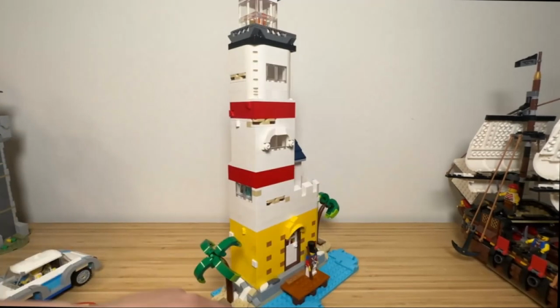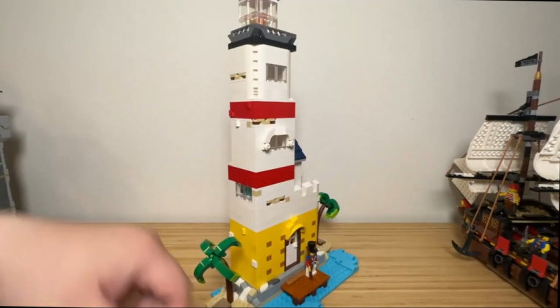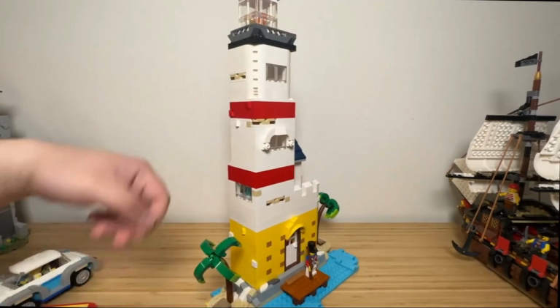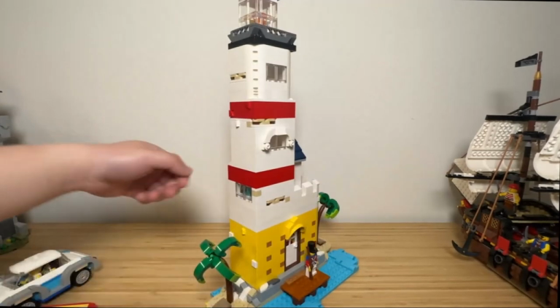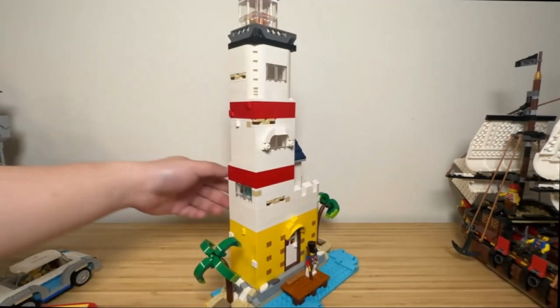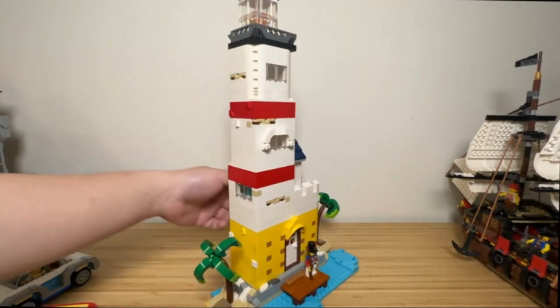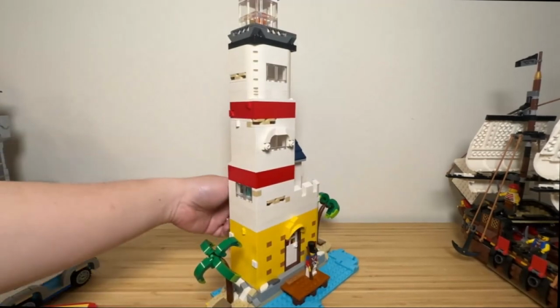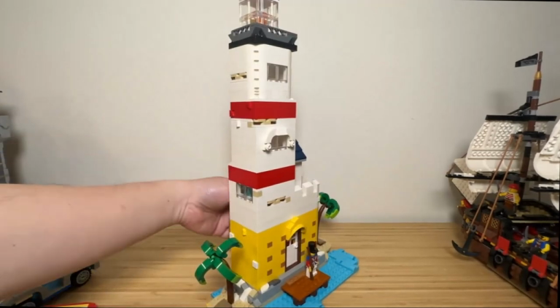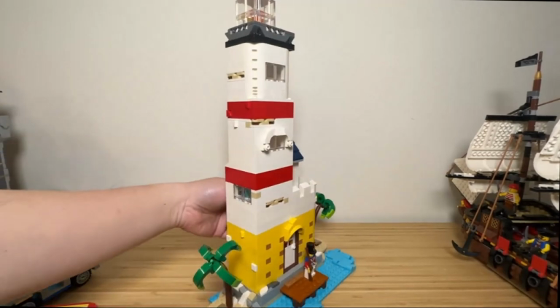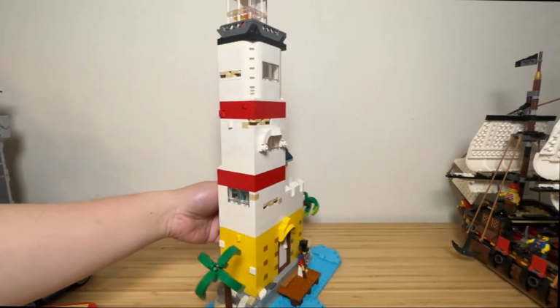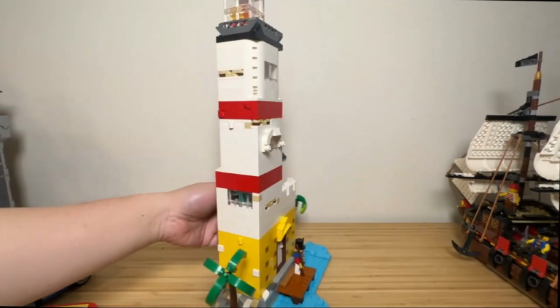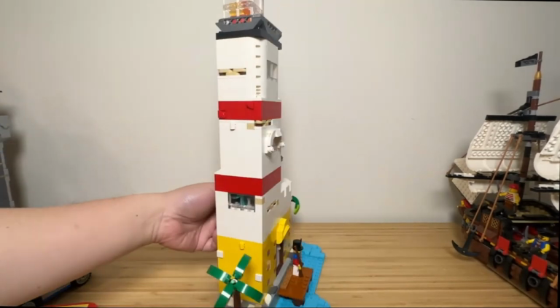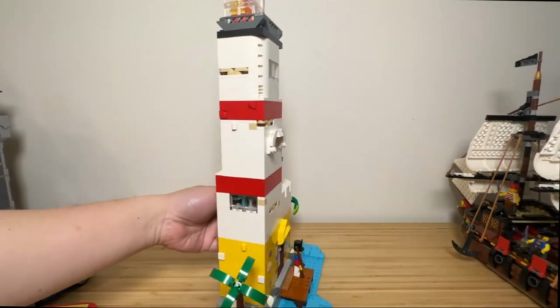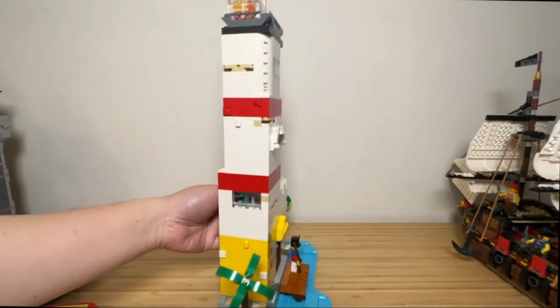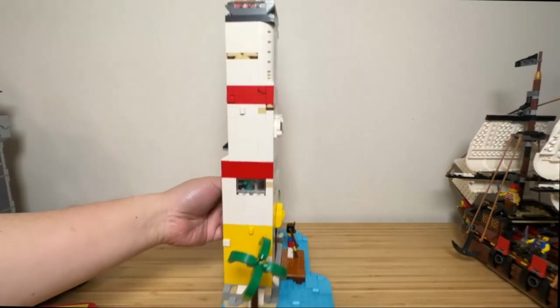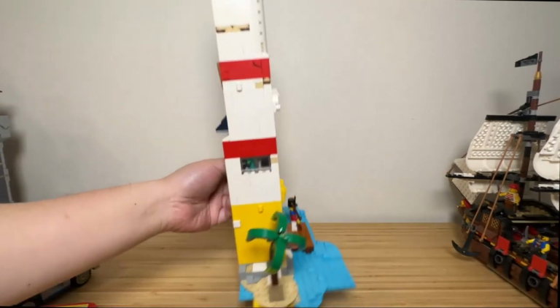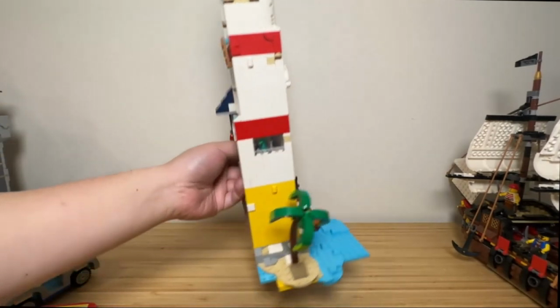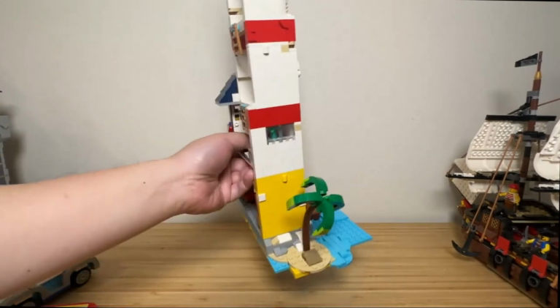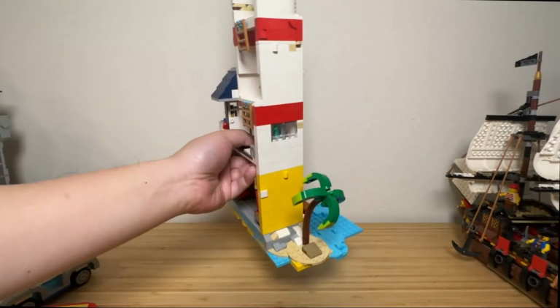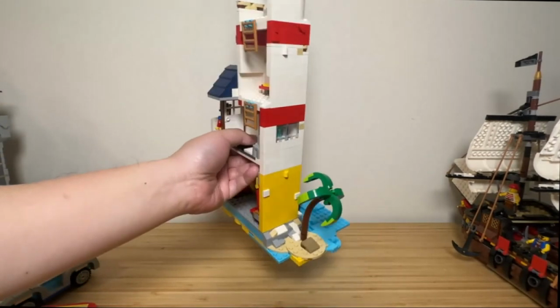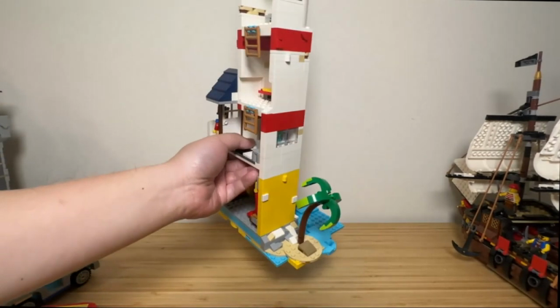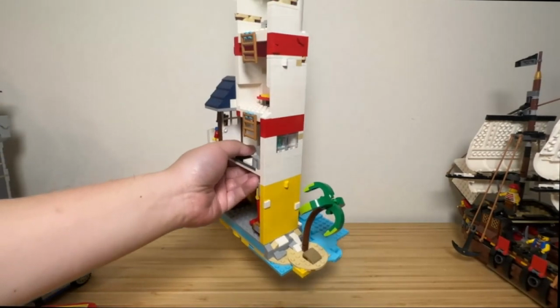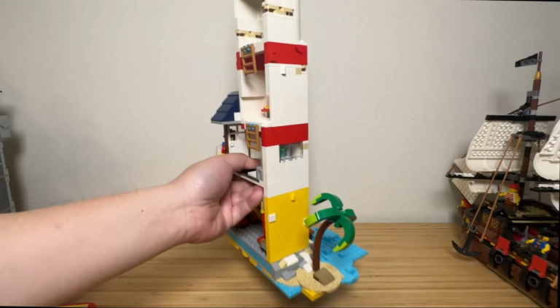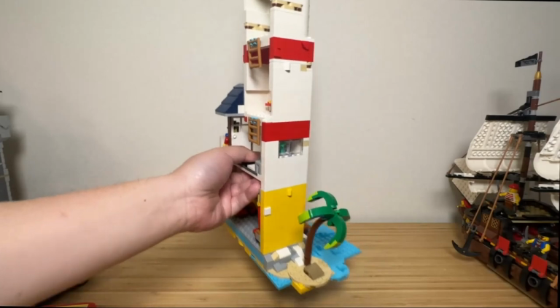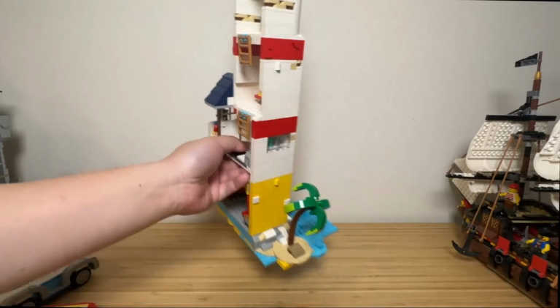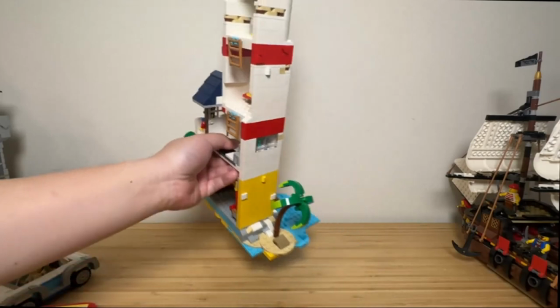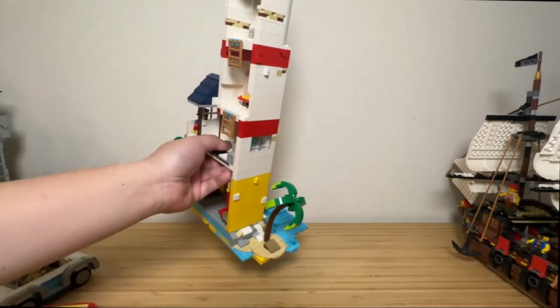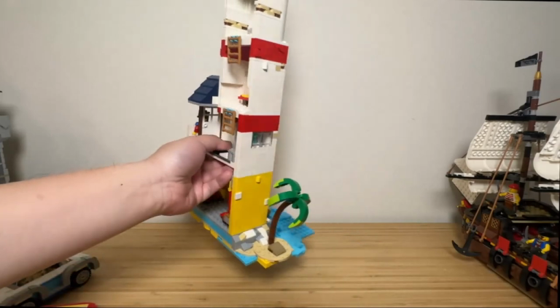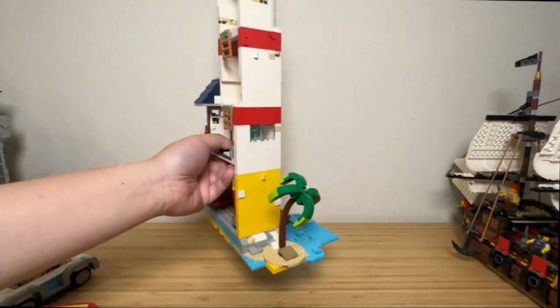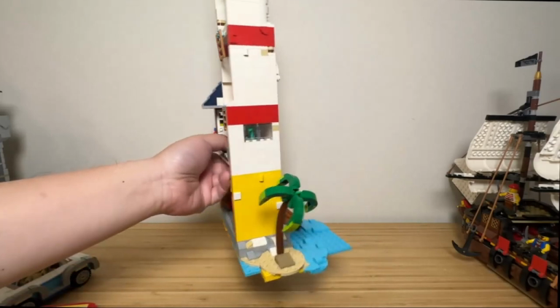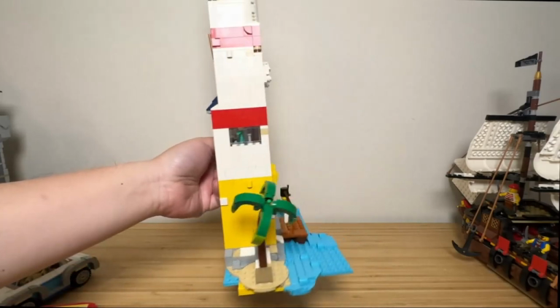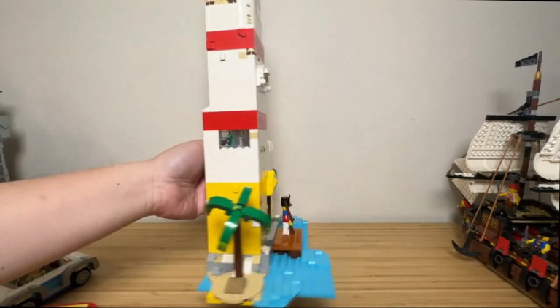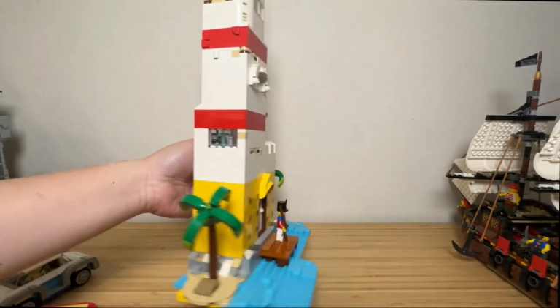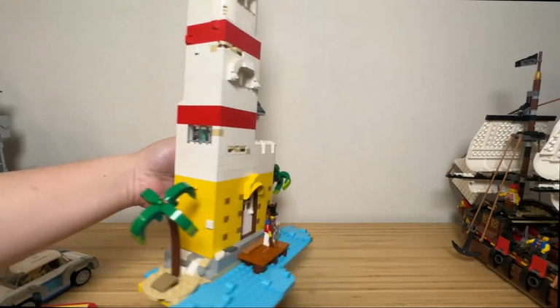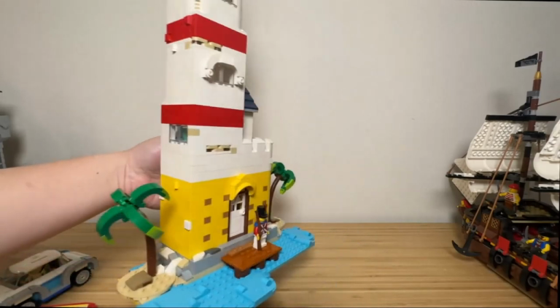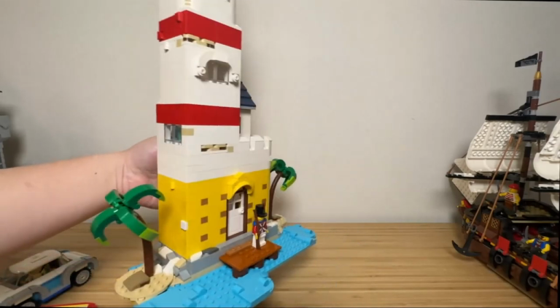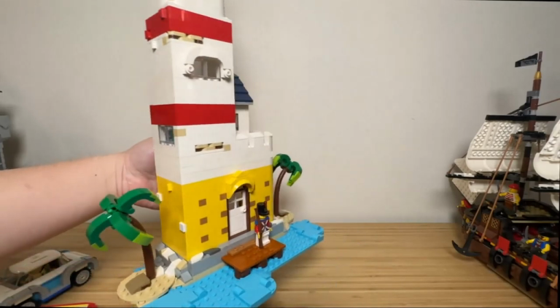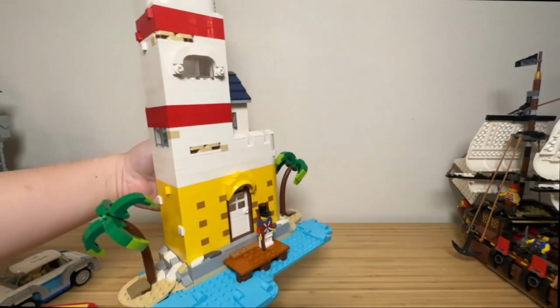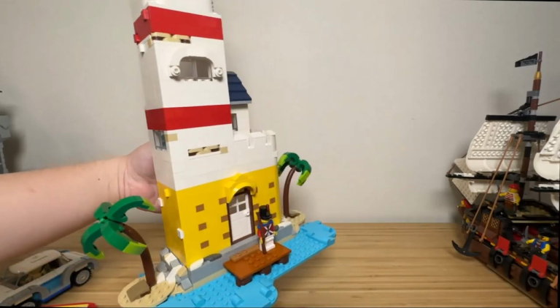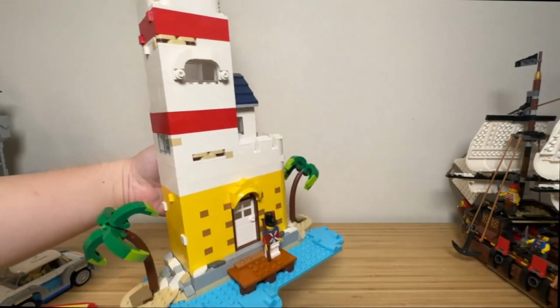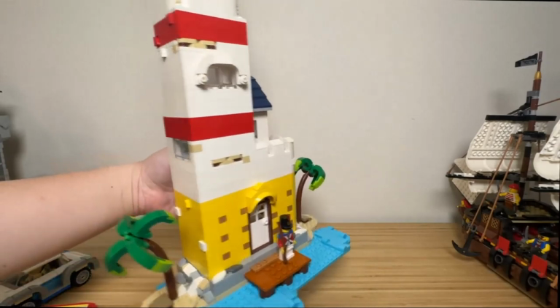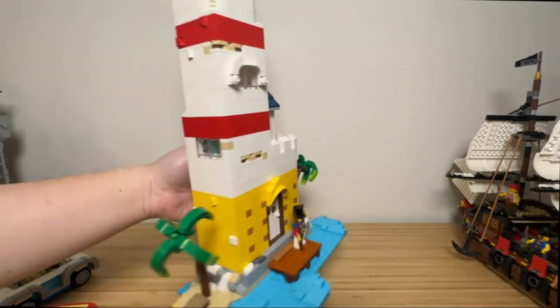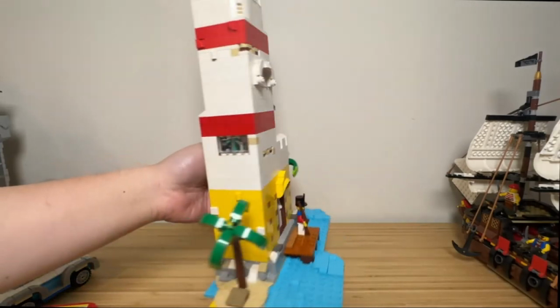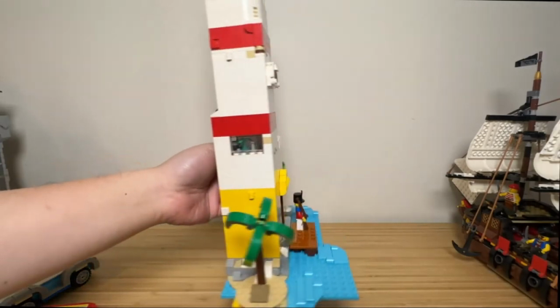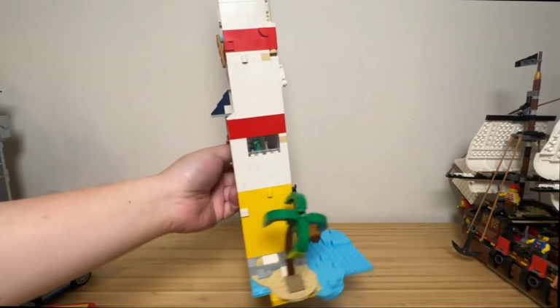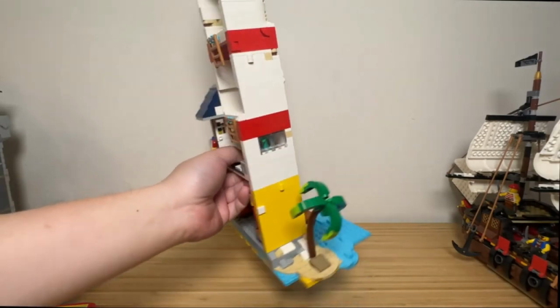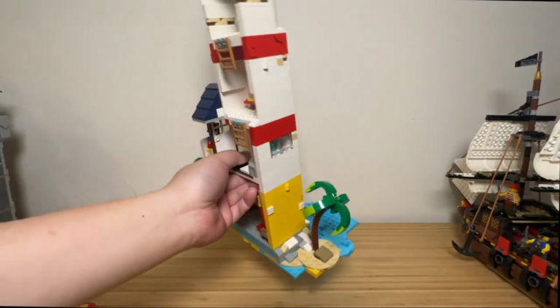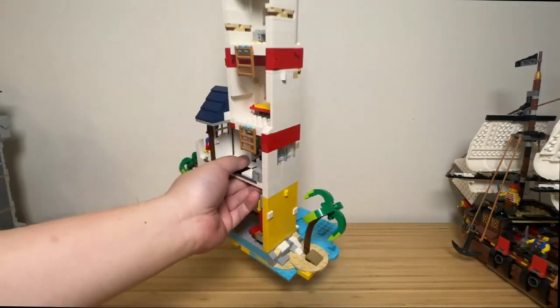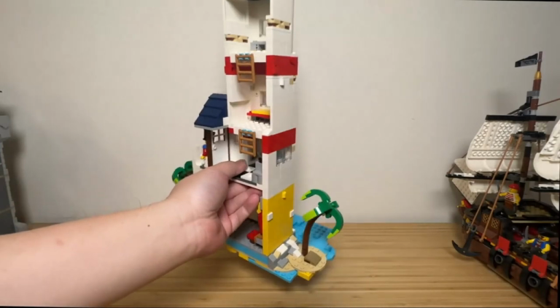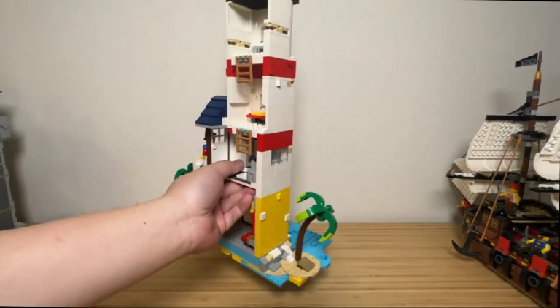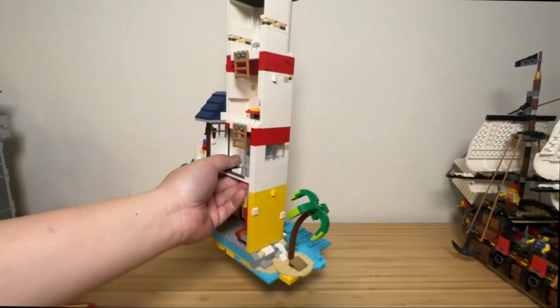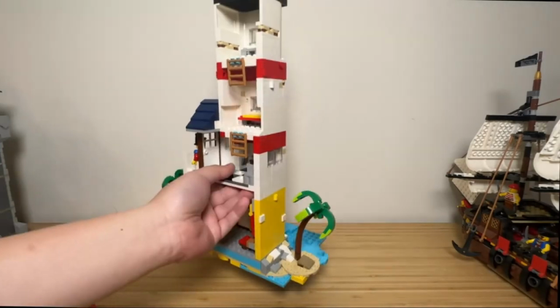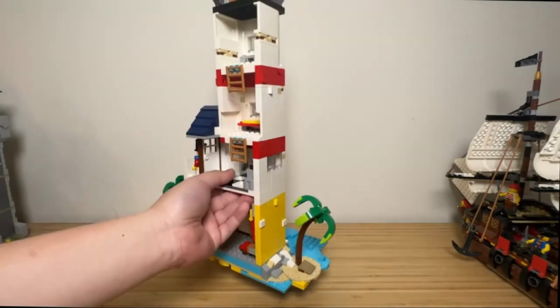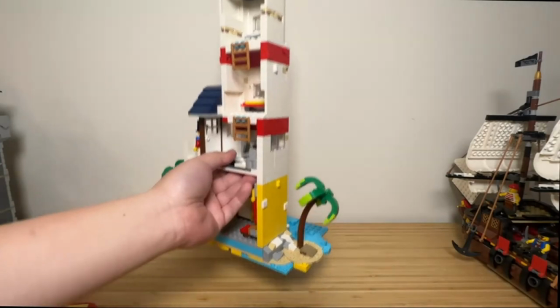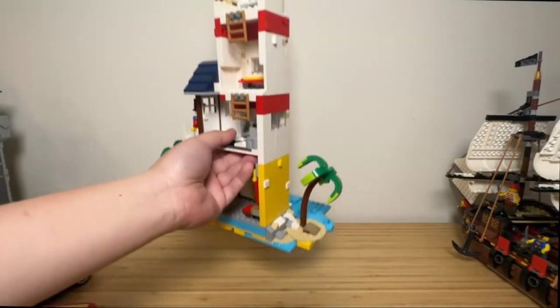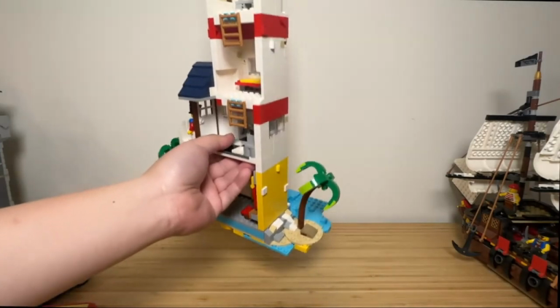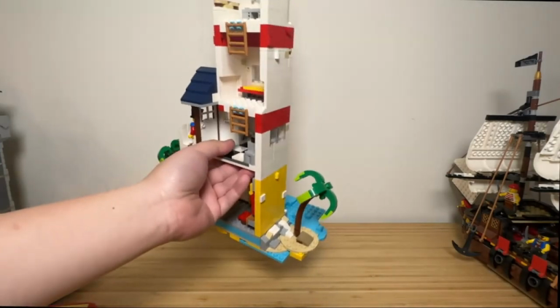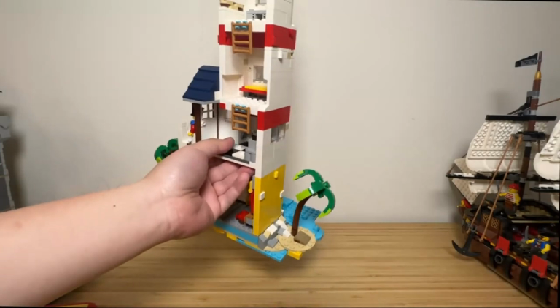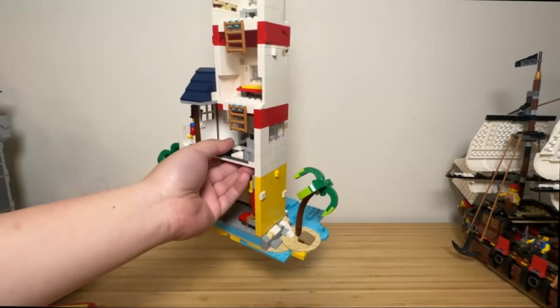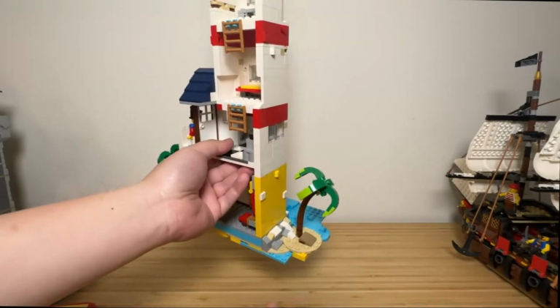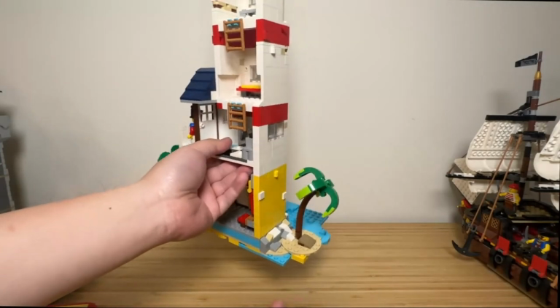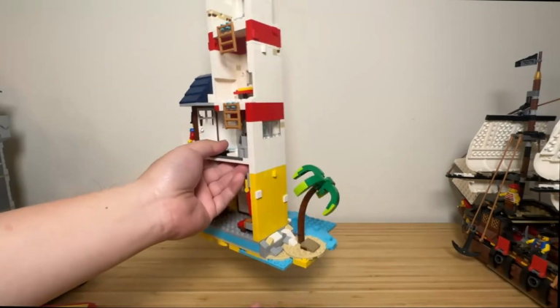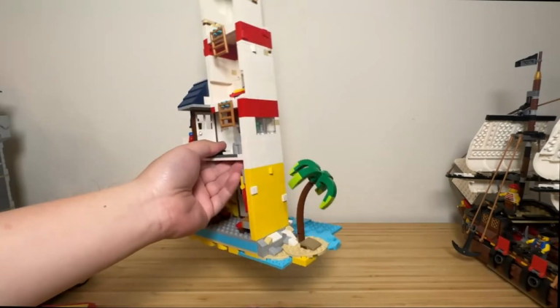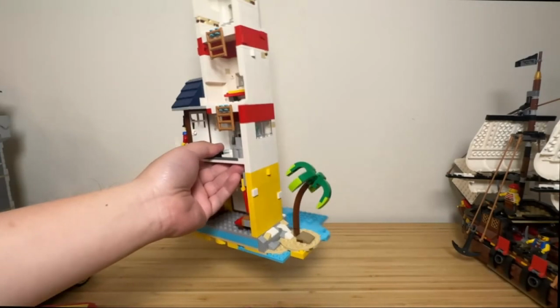The model is quite sturdy. You just hold the handle and you can lift it up and move it to different desks. Pretty much you just hold it on the first floor.